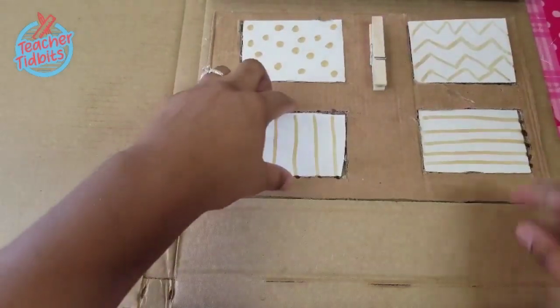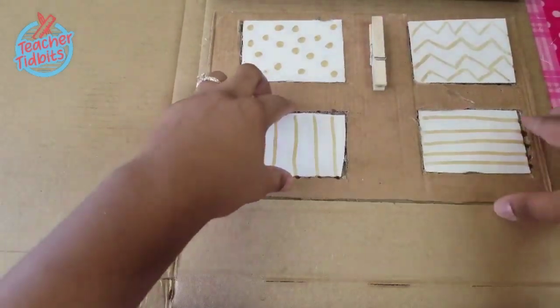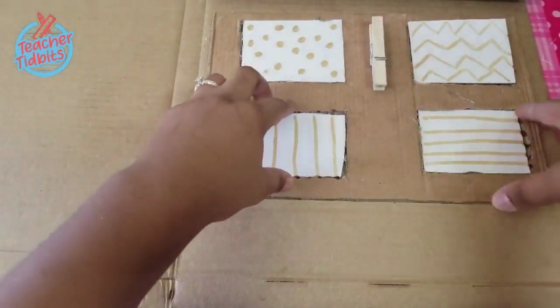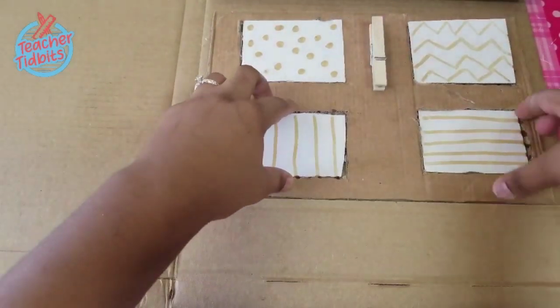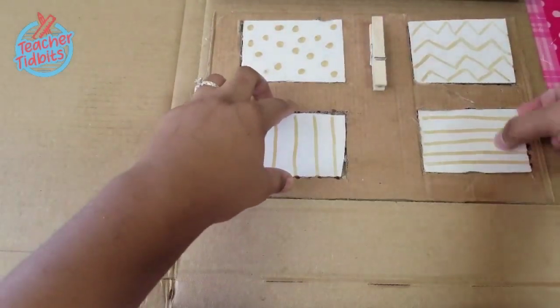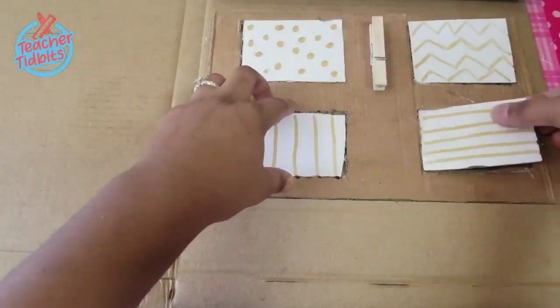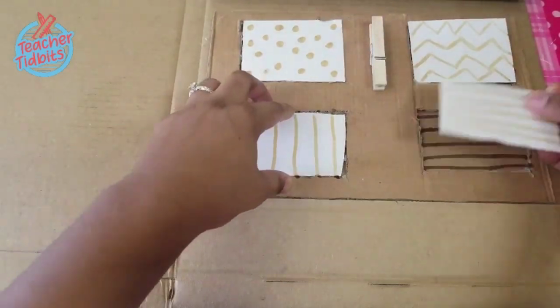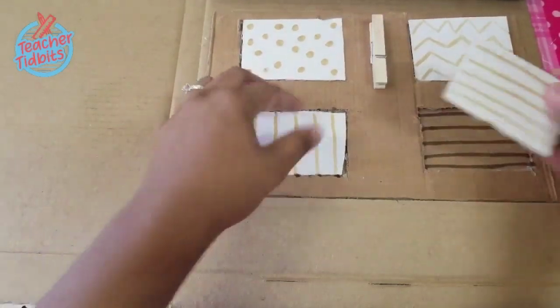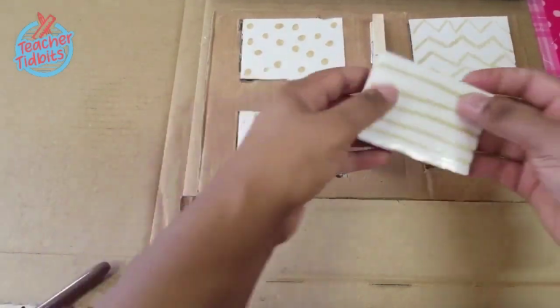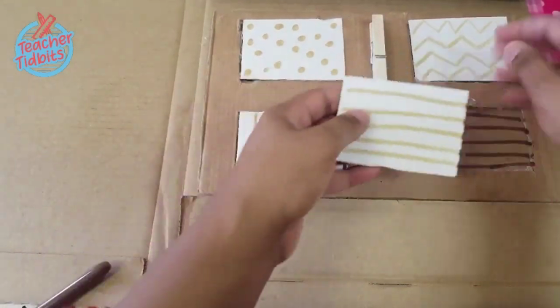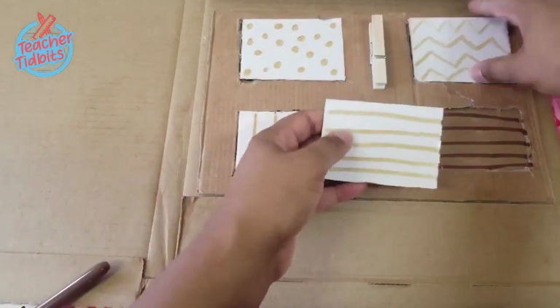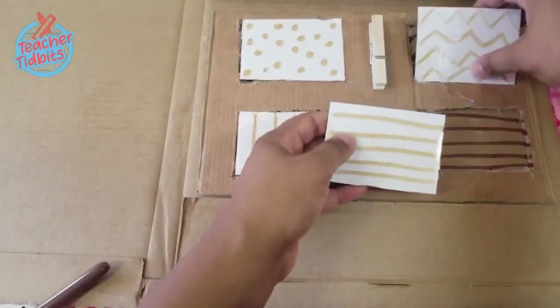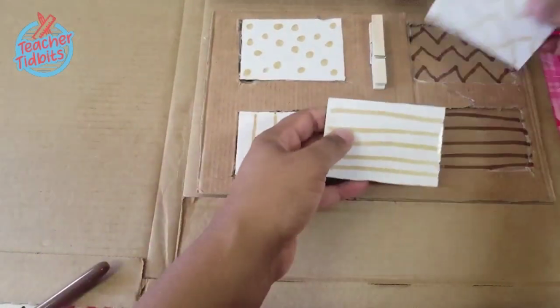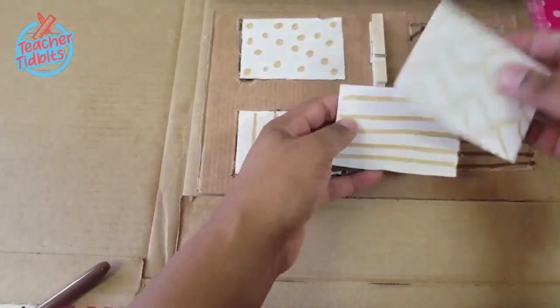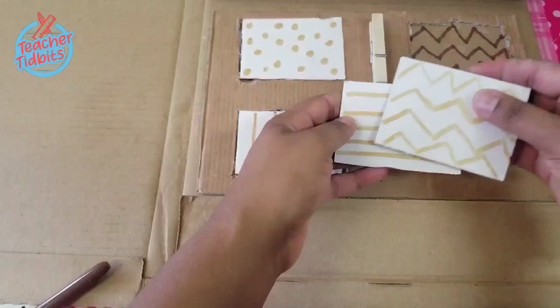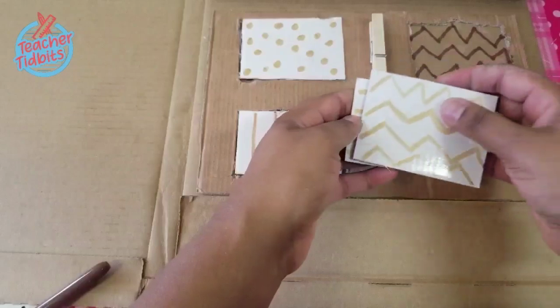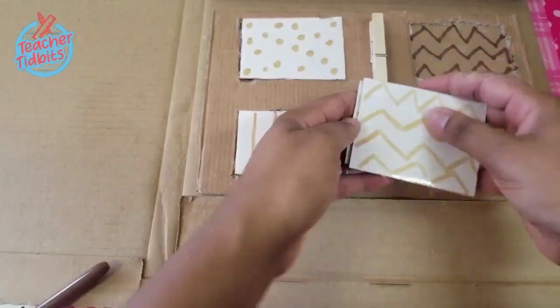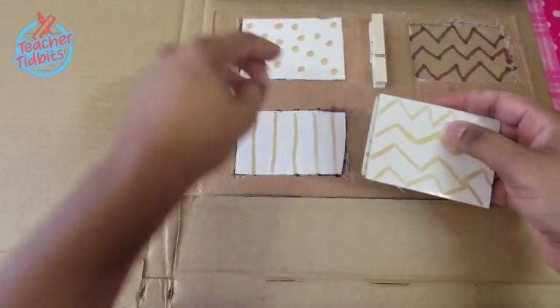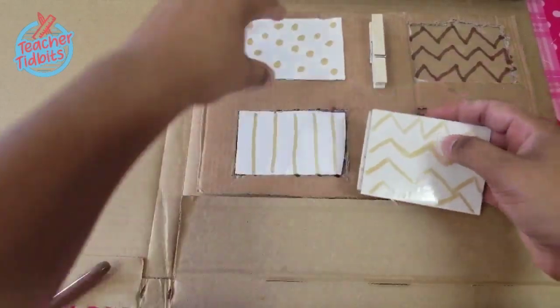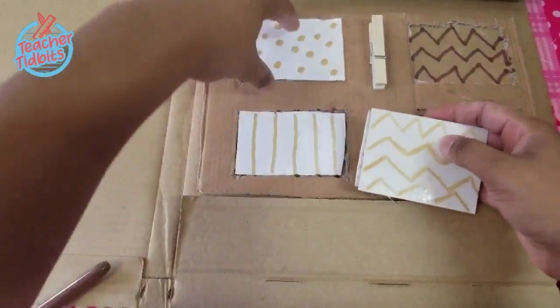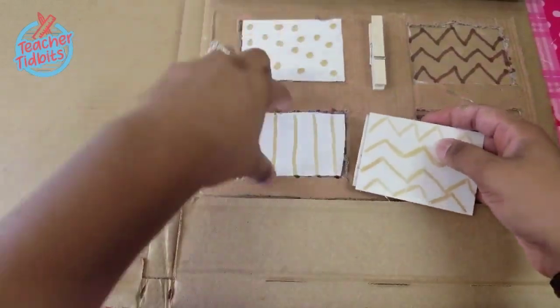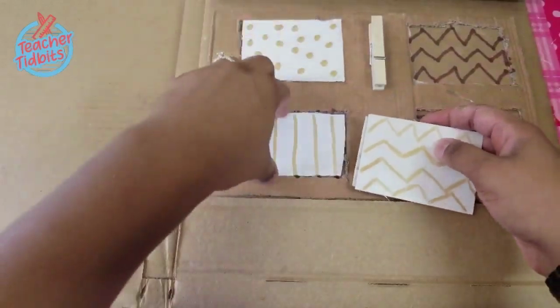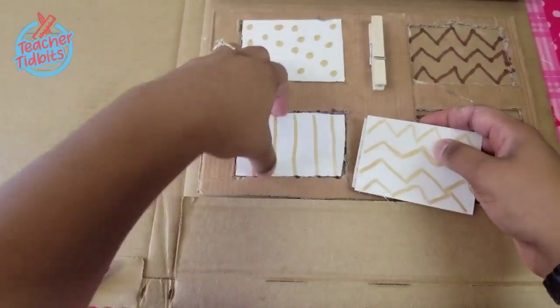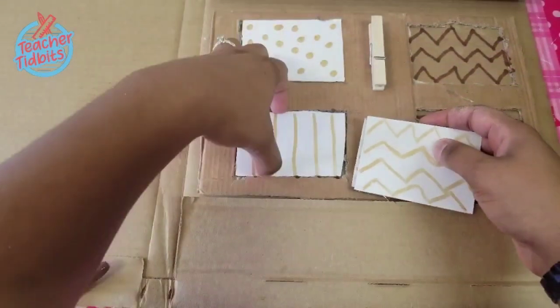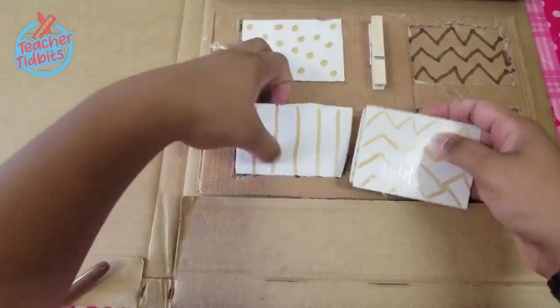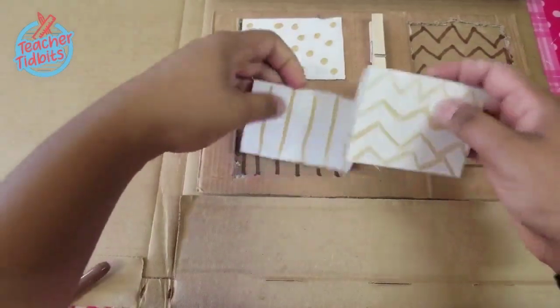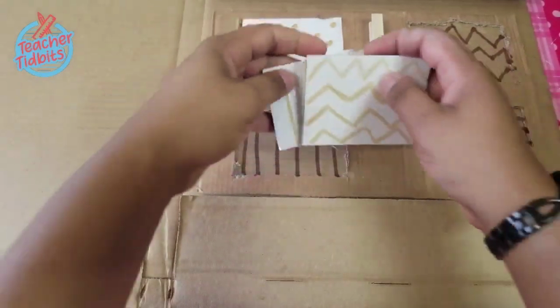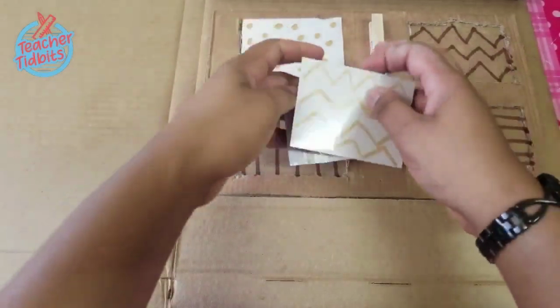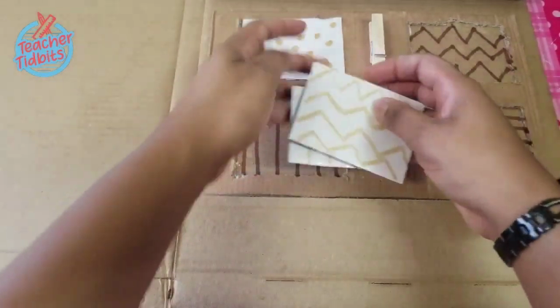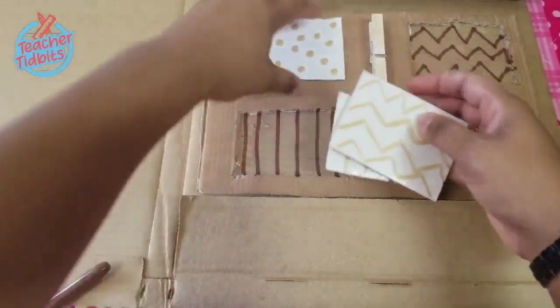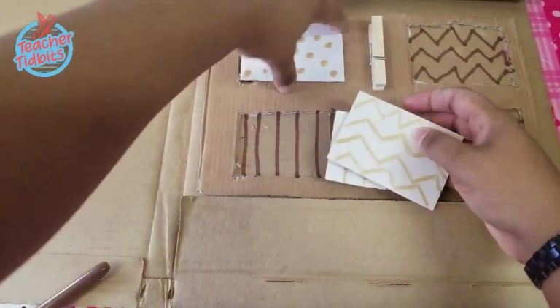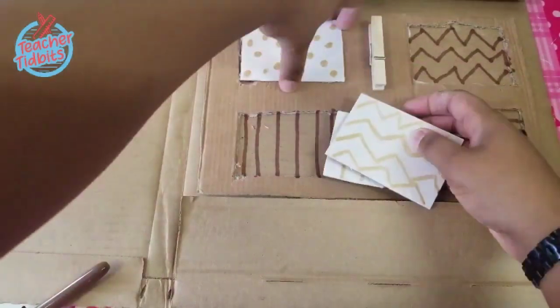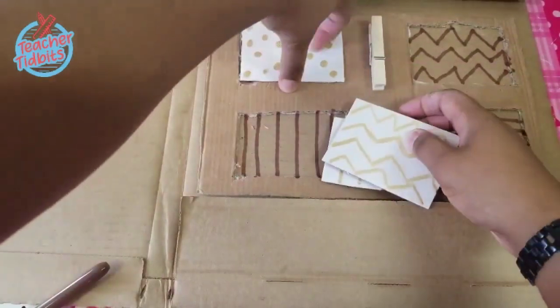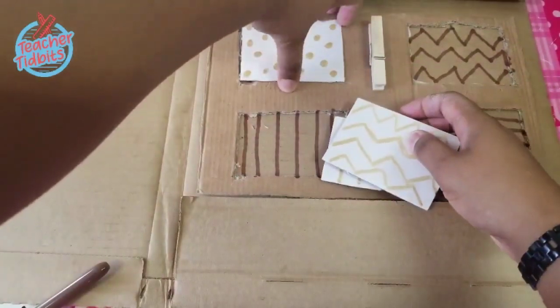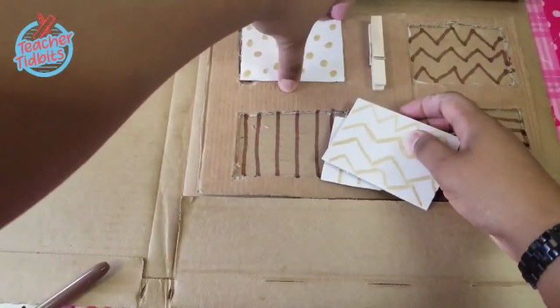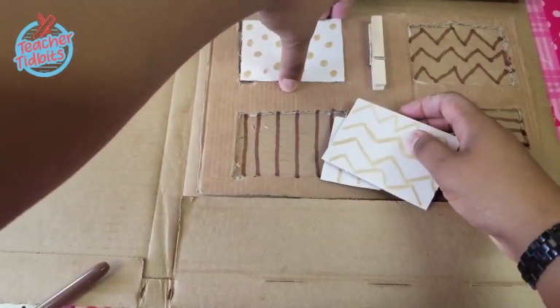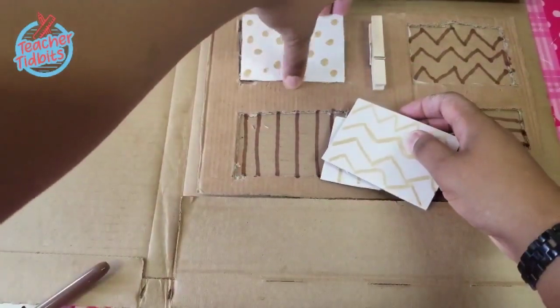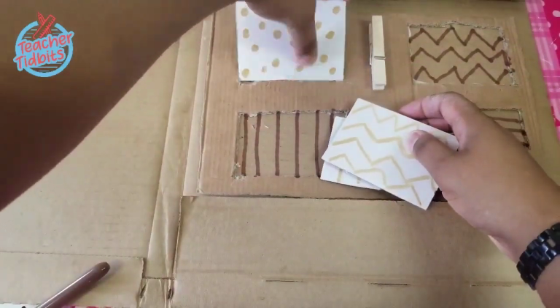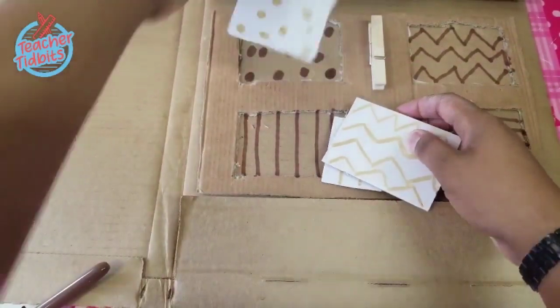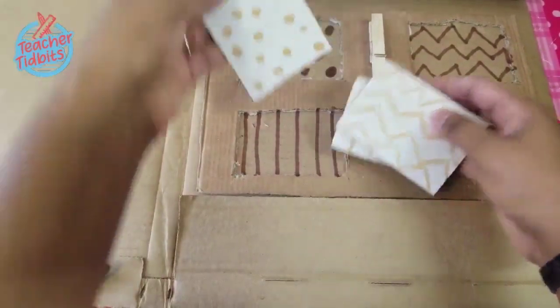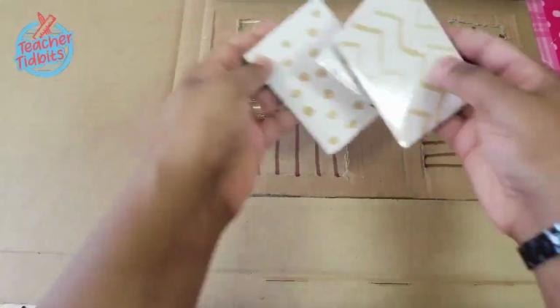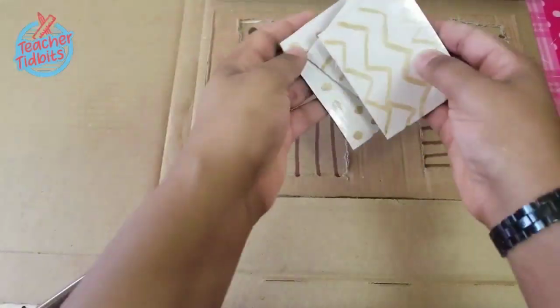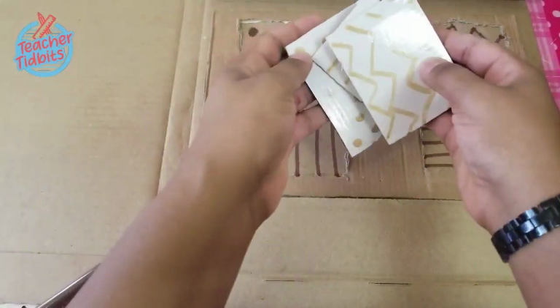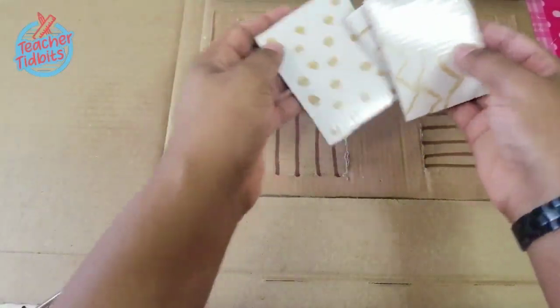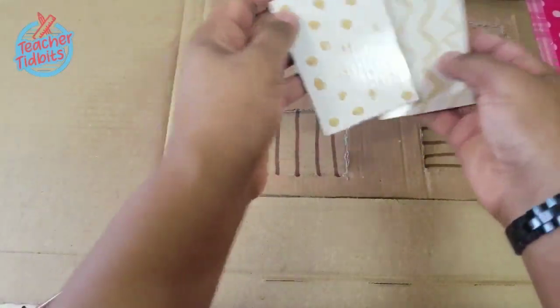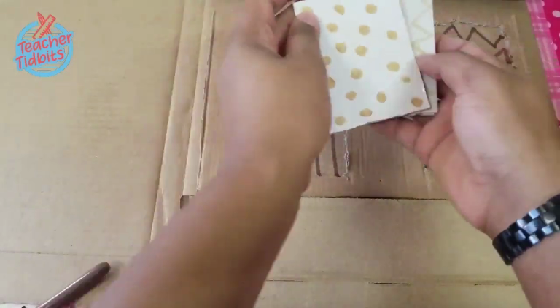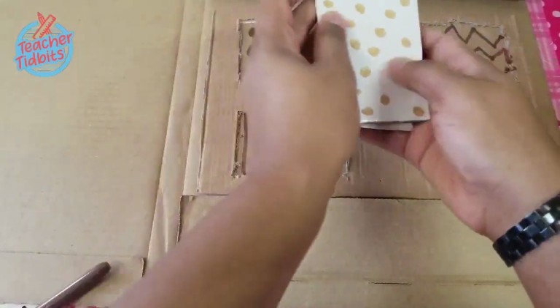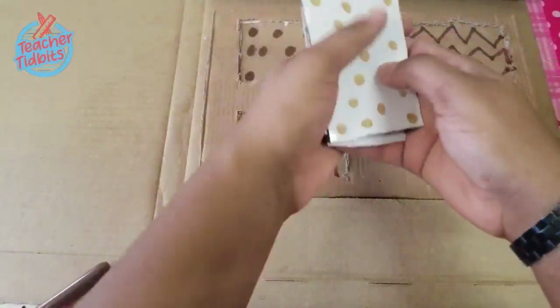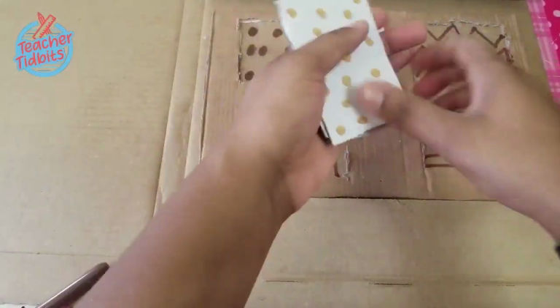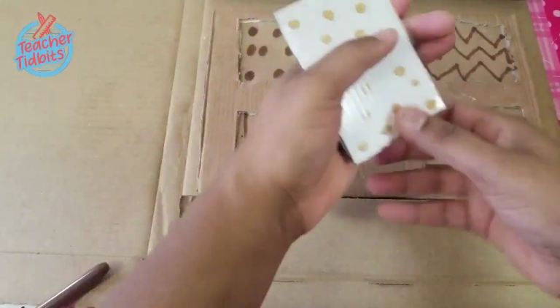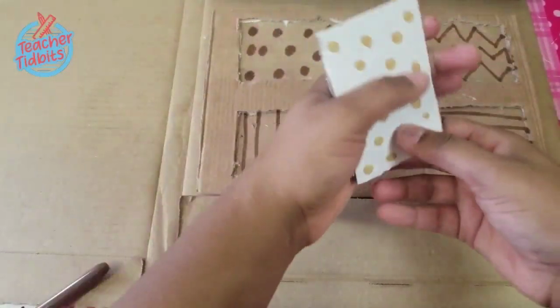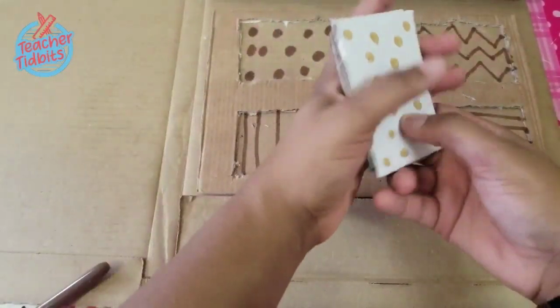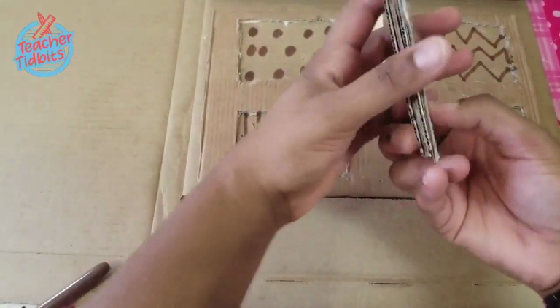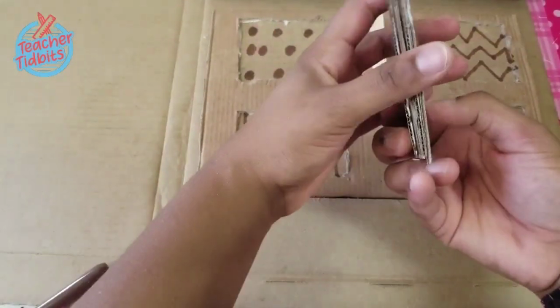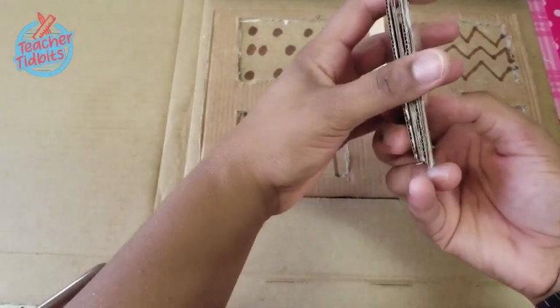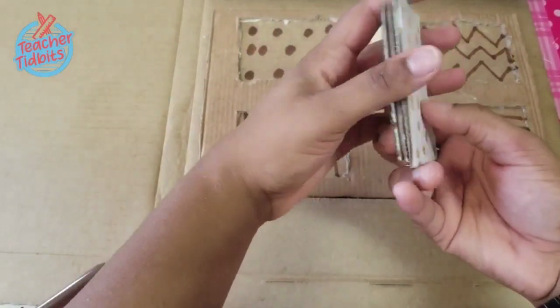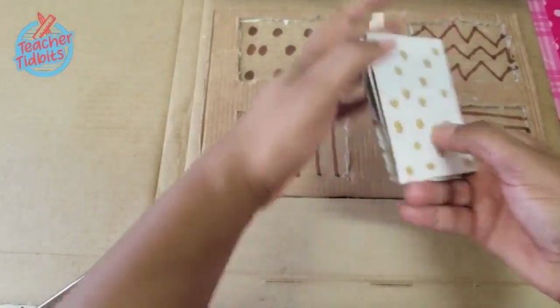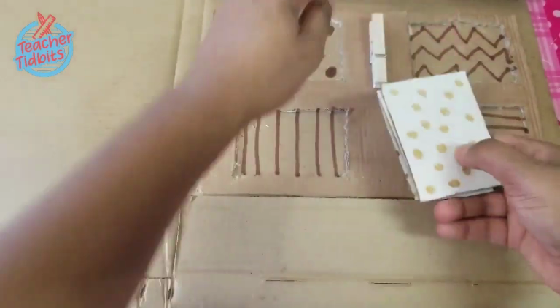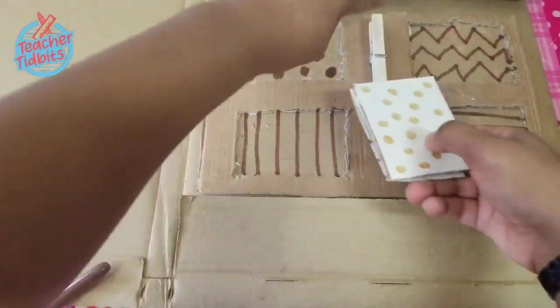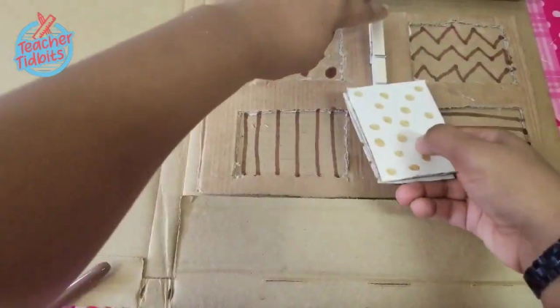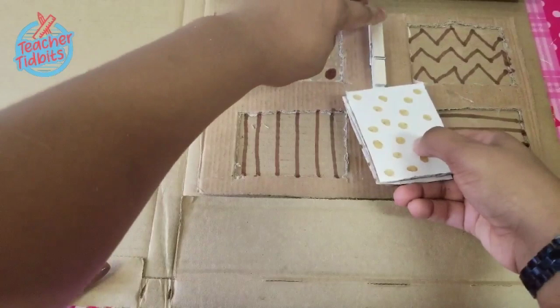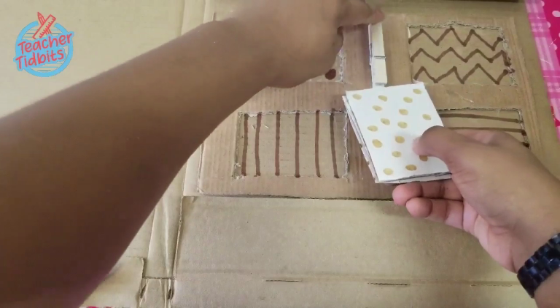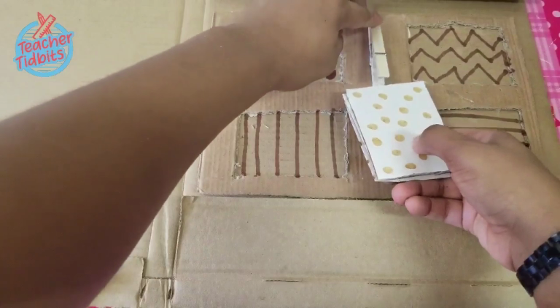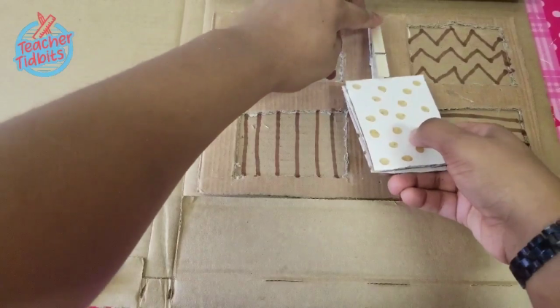What you're going to do is just hot glue down a clothespin to keep everything nice and neat and in its place.